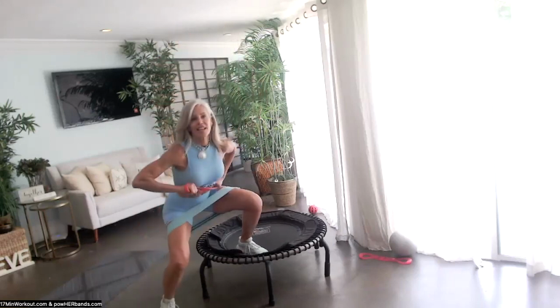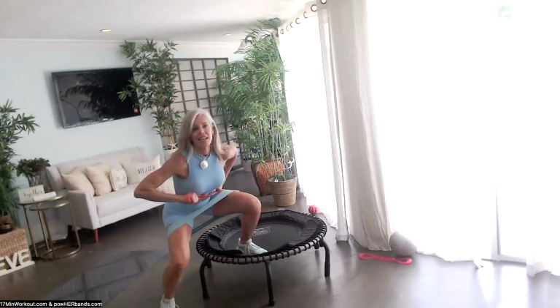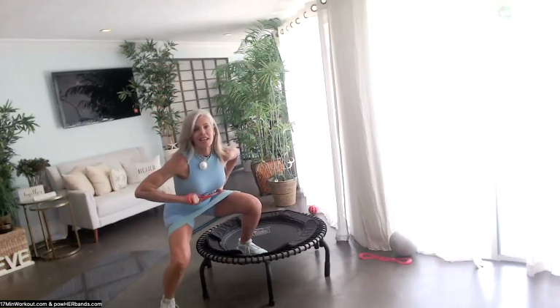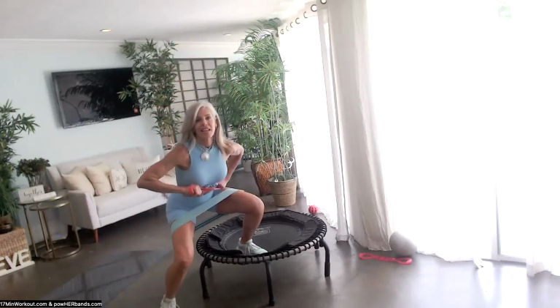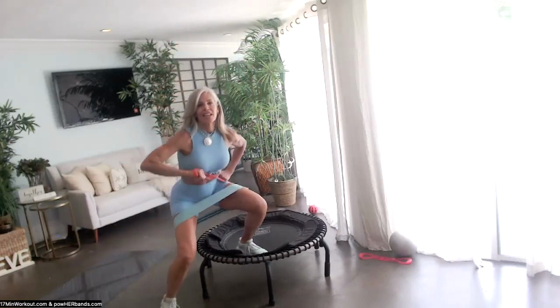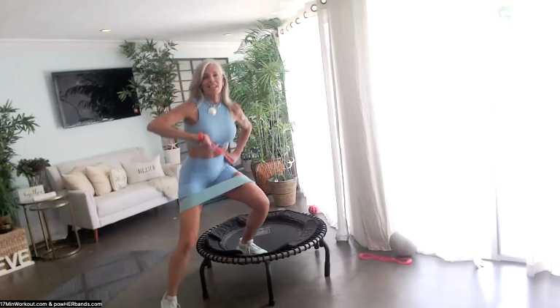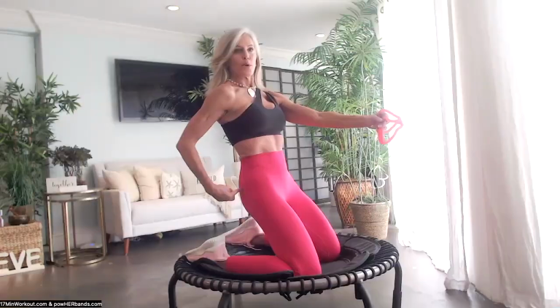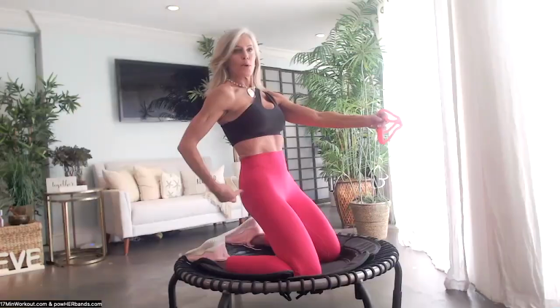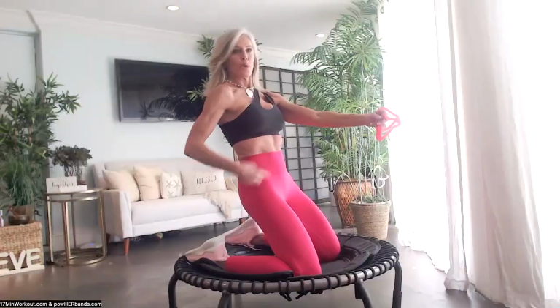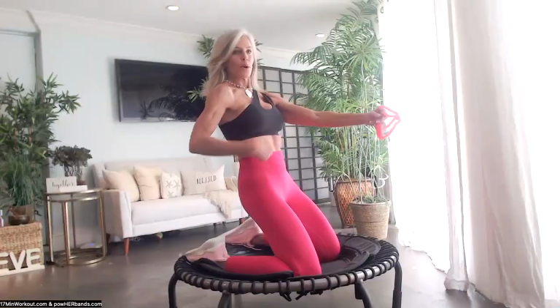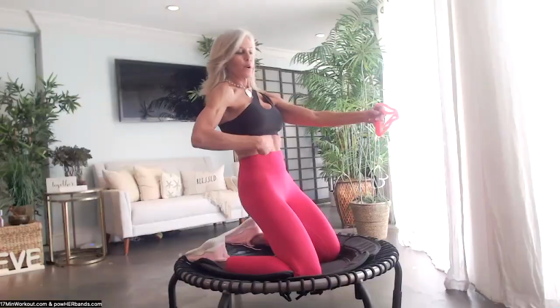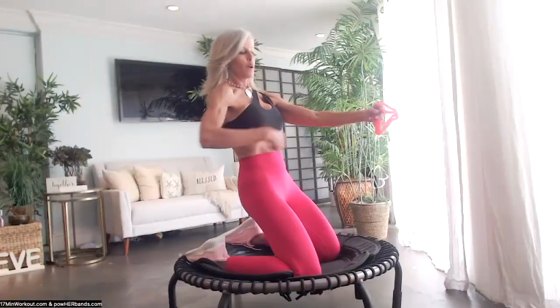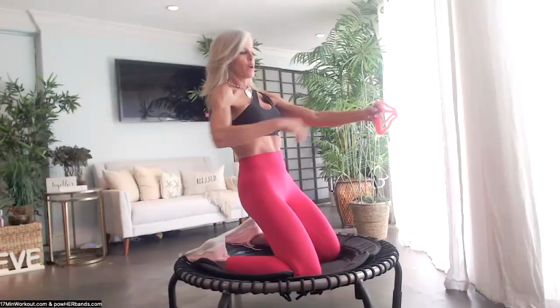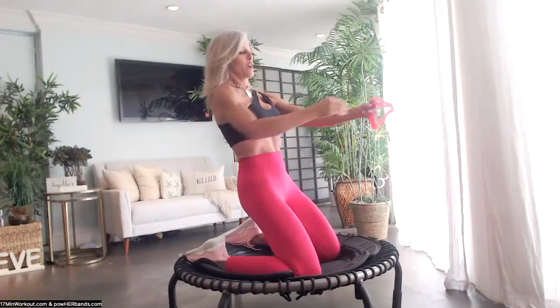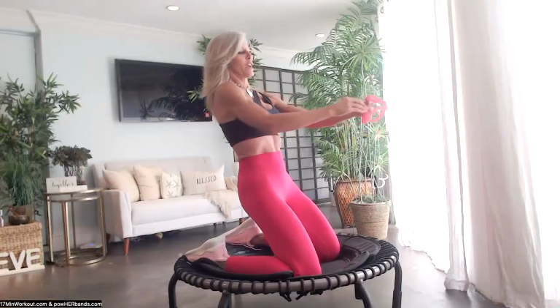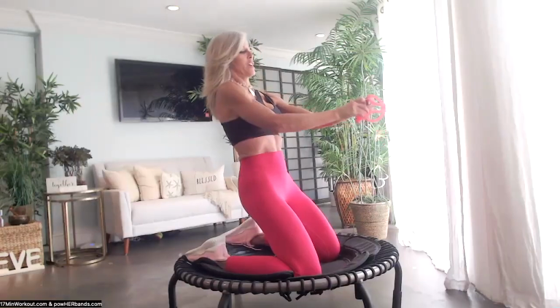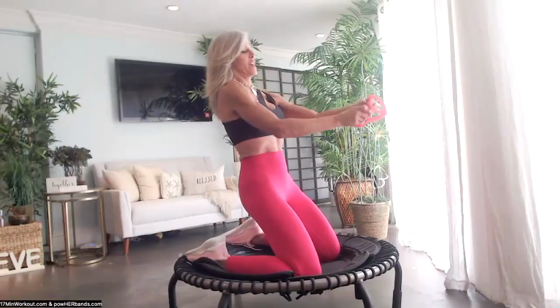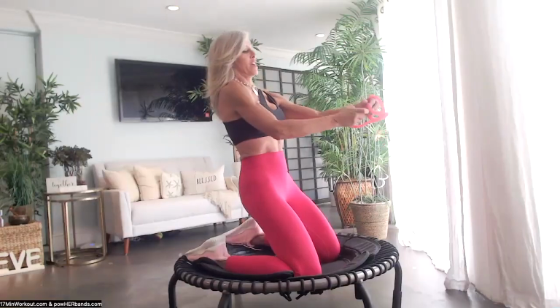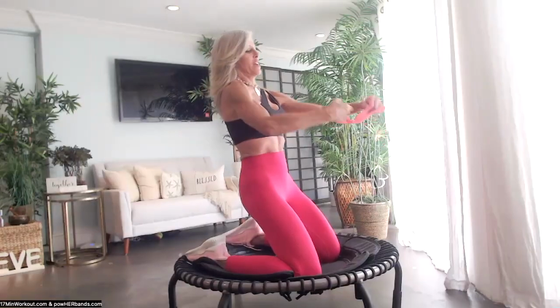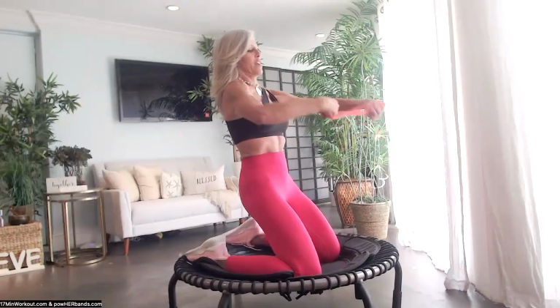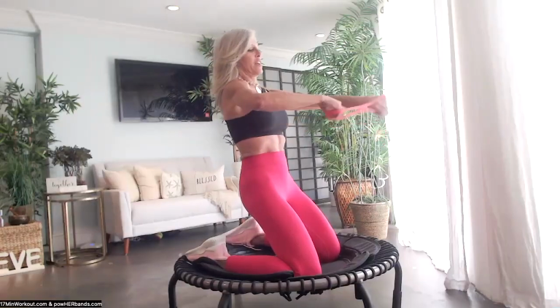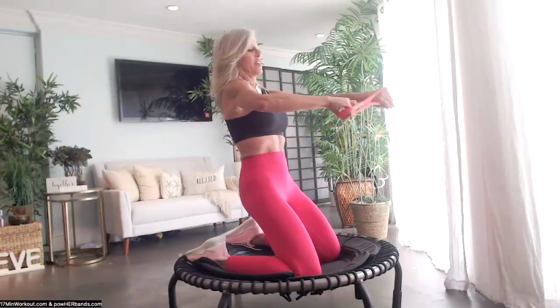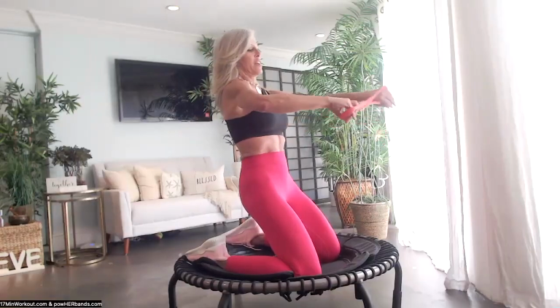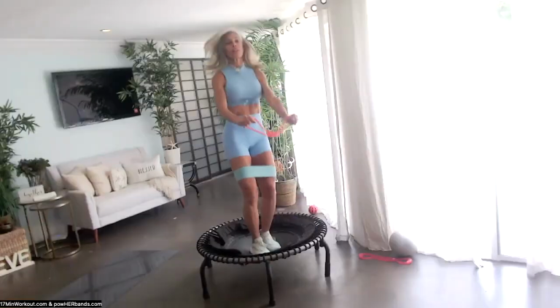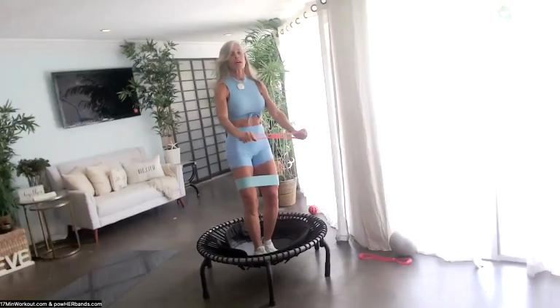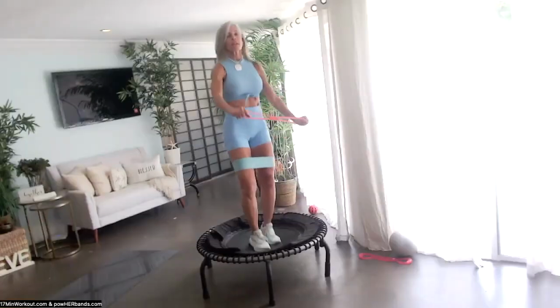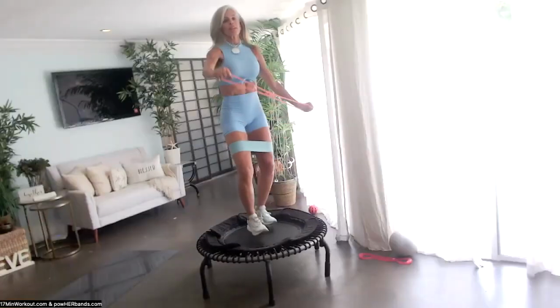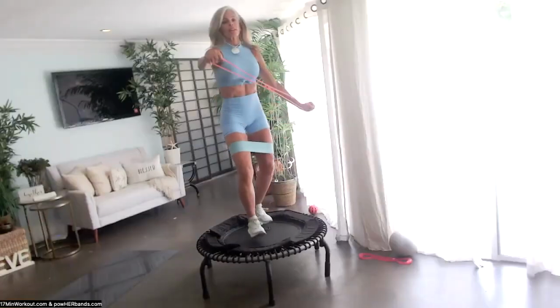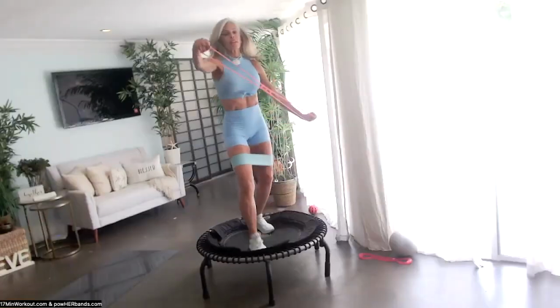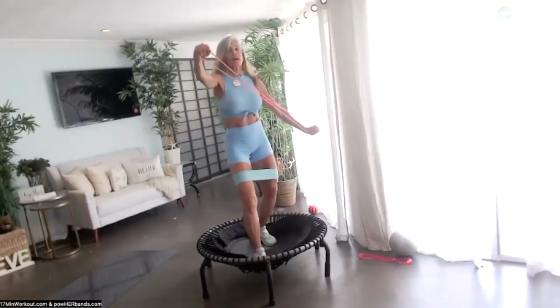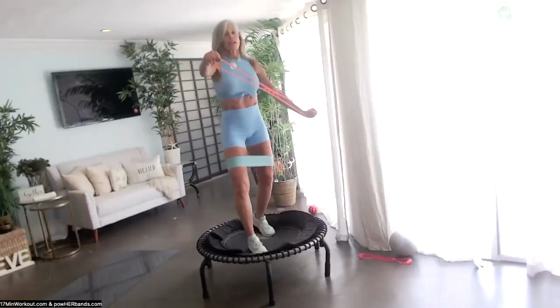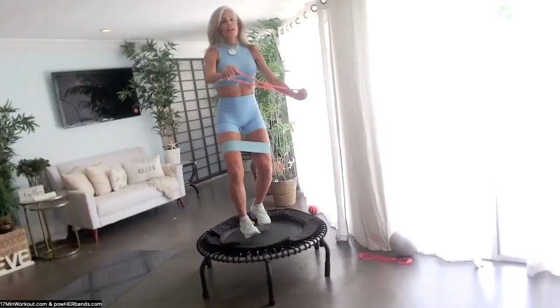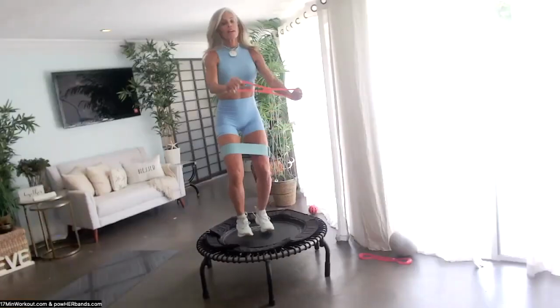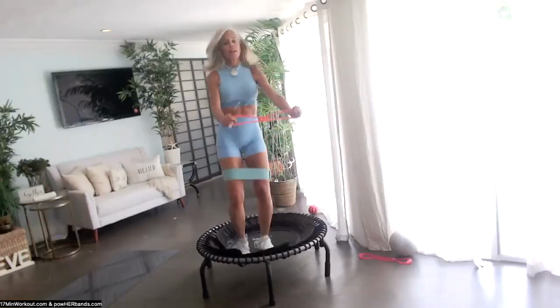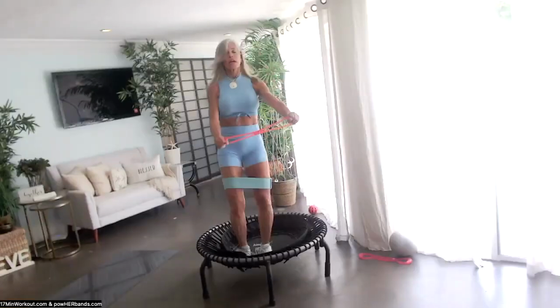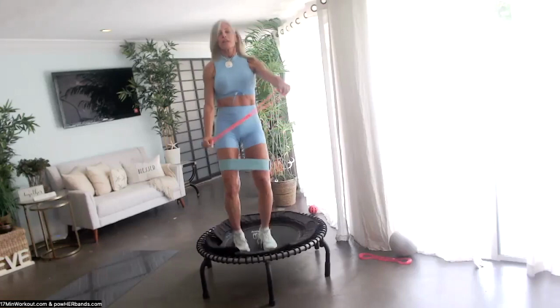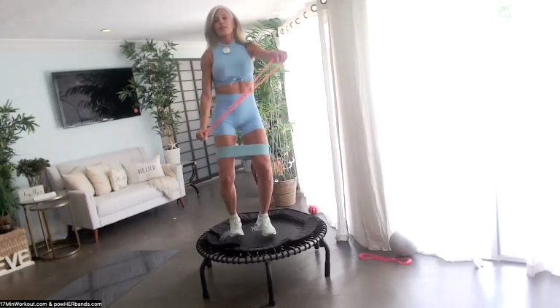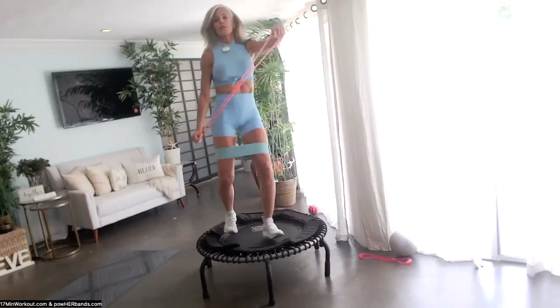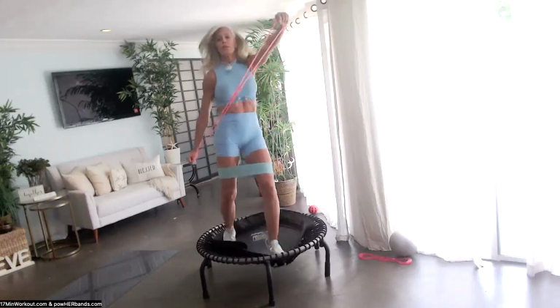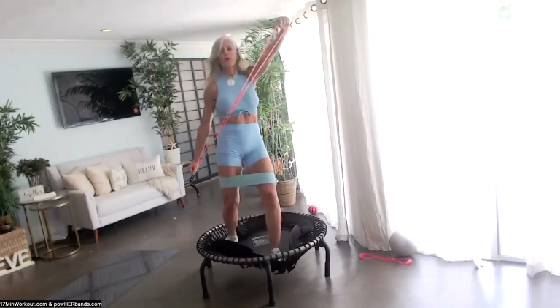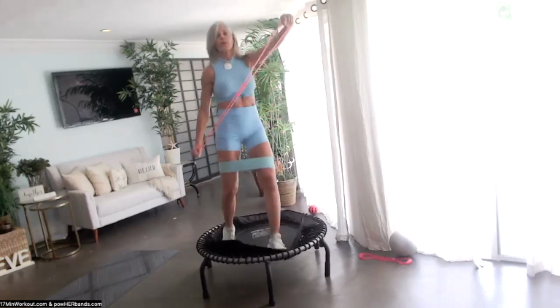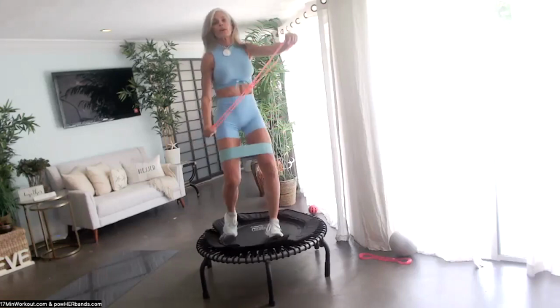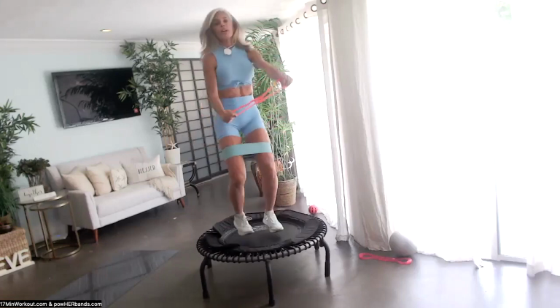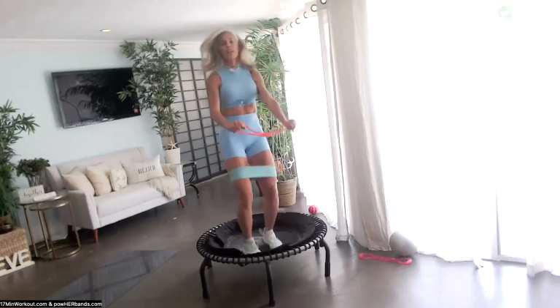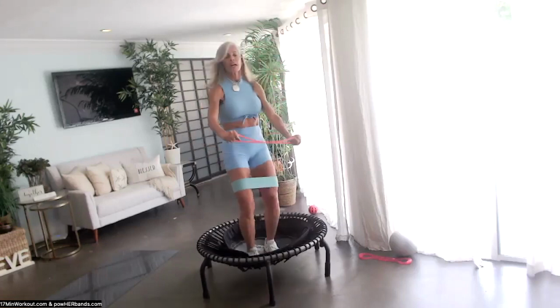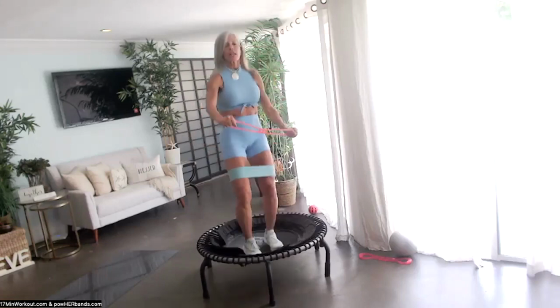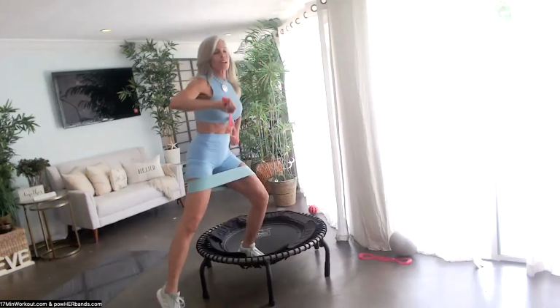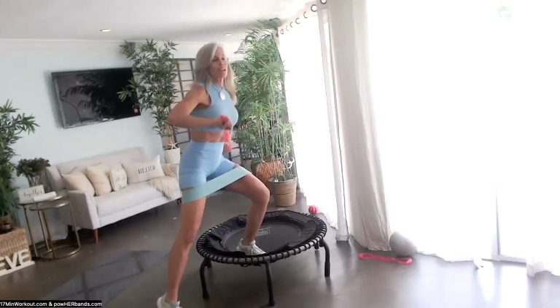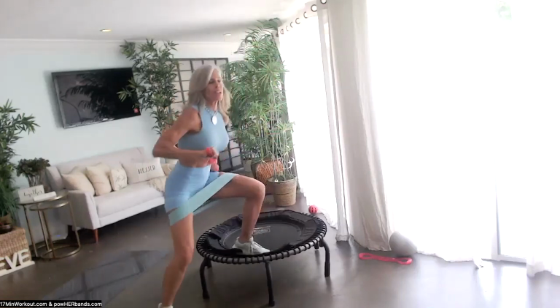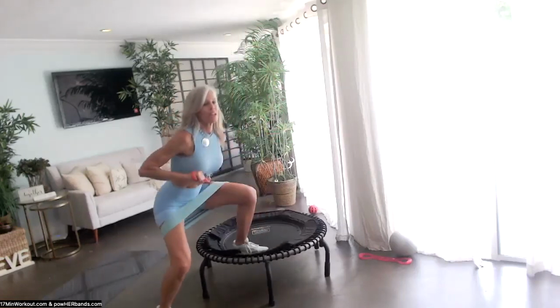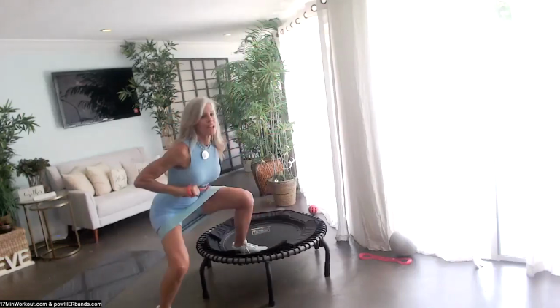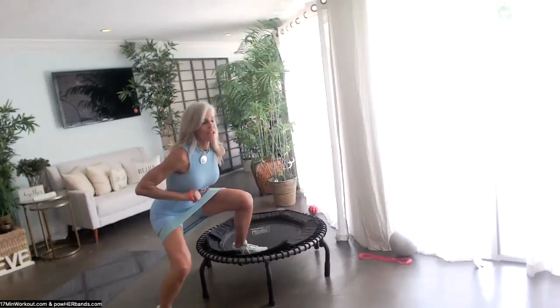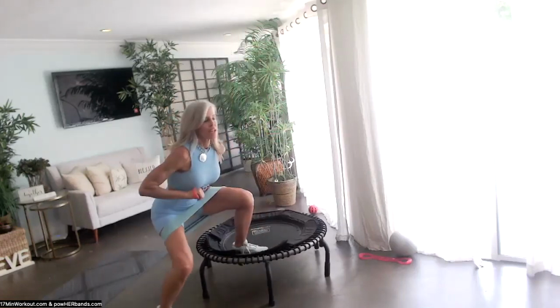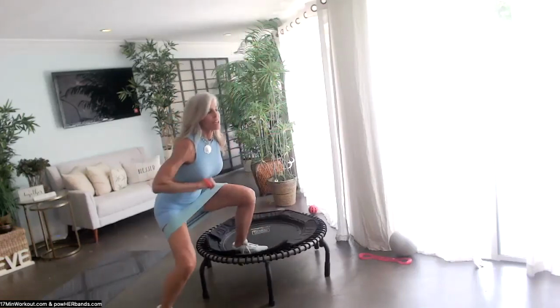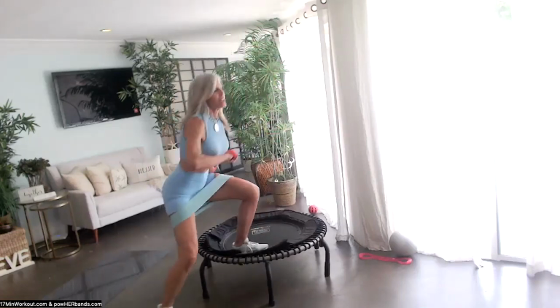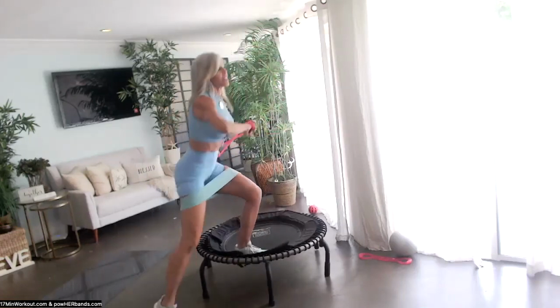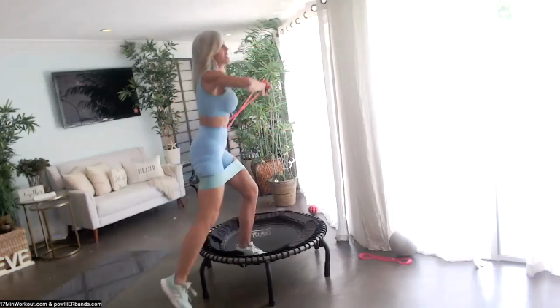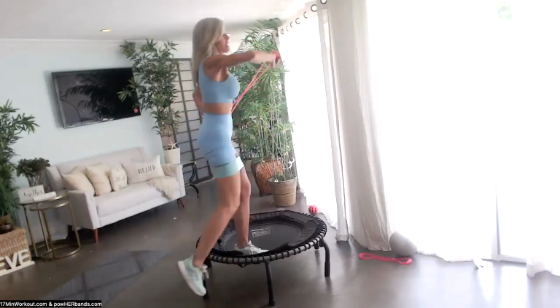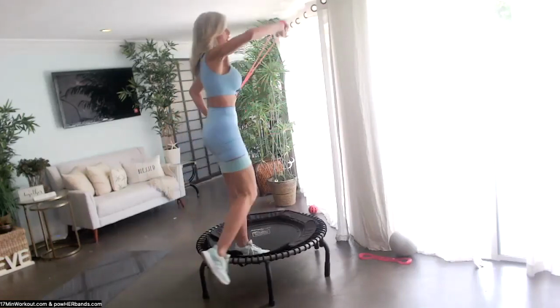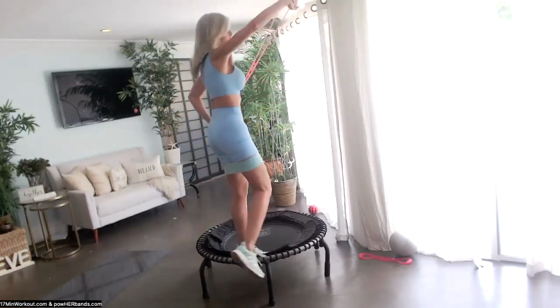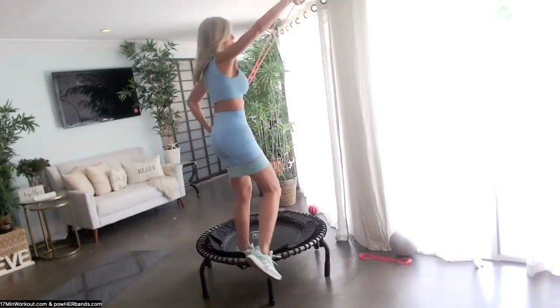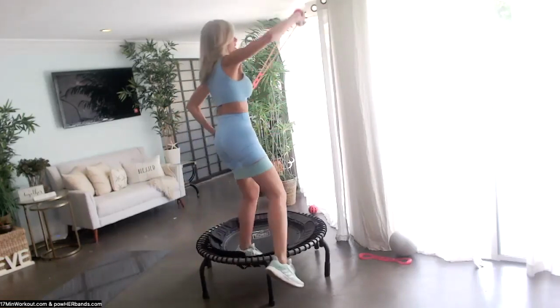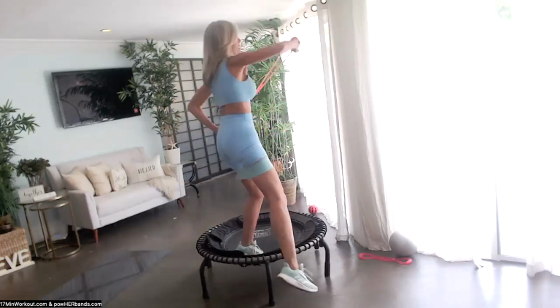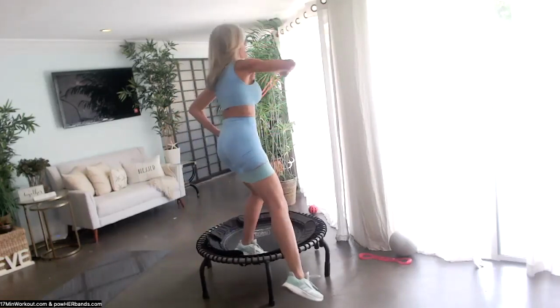The last band is the Sexy Plexi. I use it 80% of the time. Love the way it tones, sculpts, and adds speed work into our cardio.